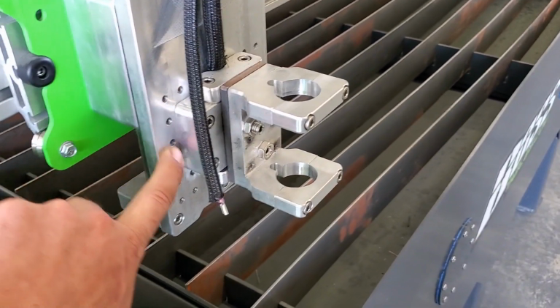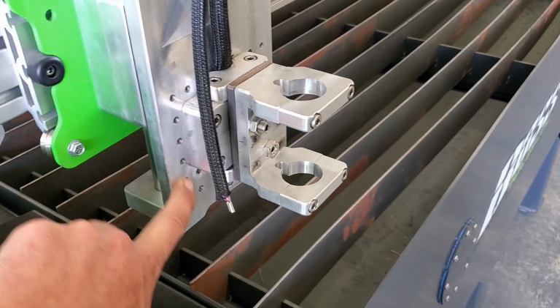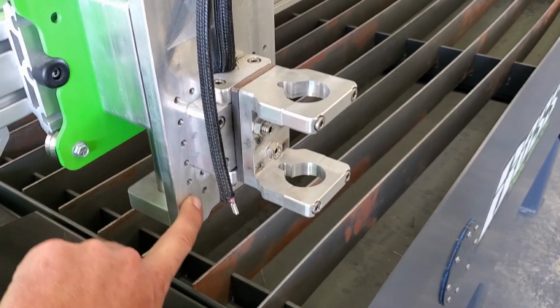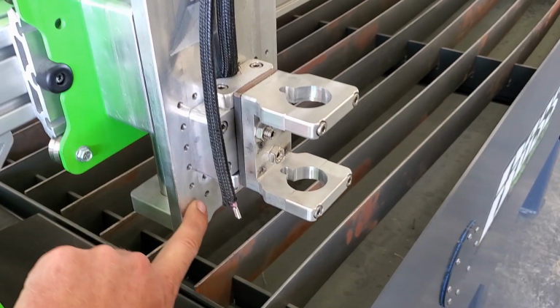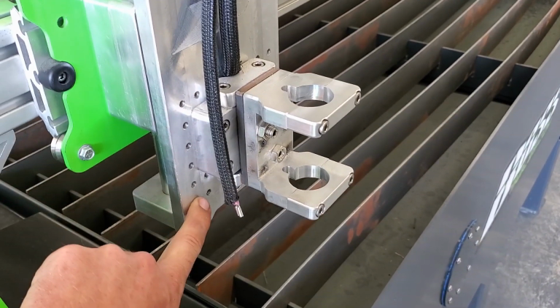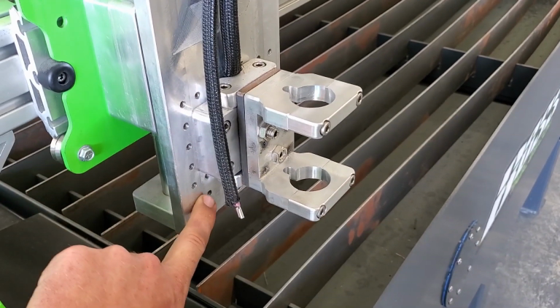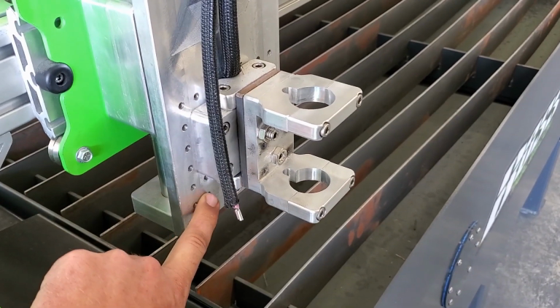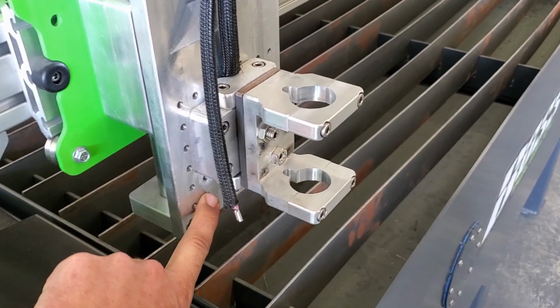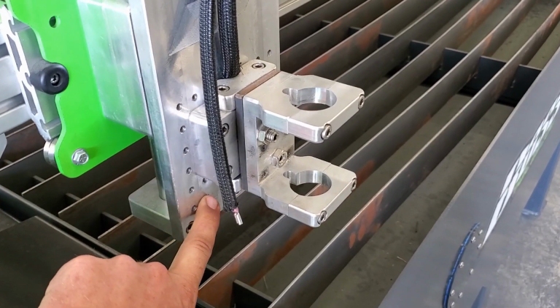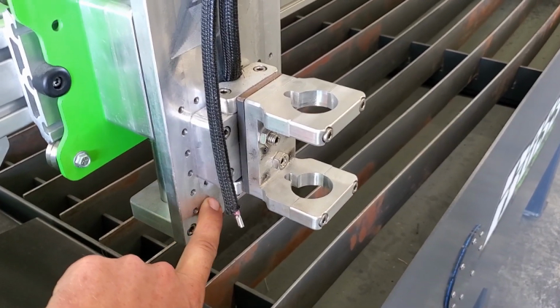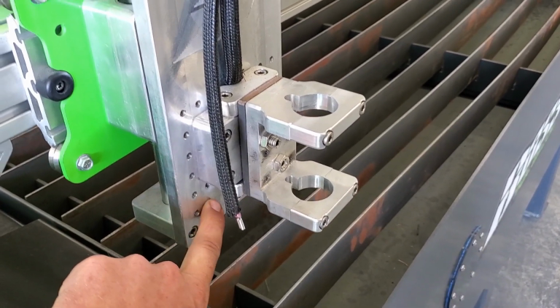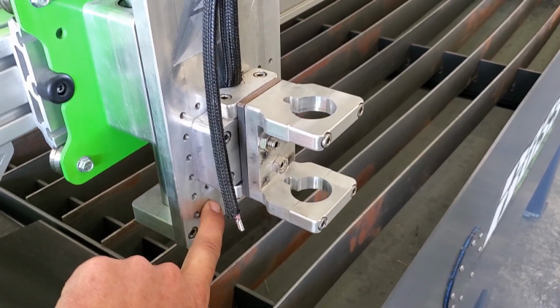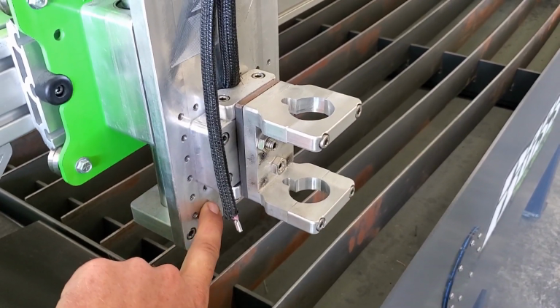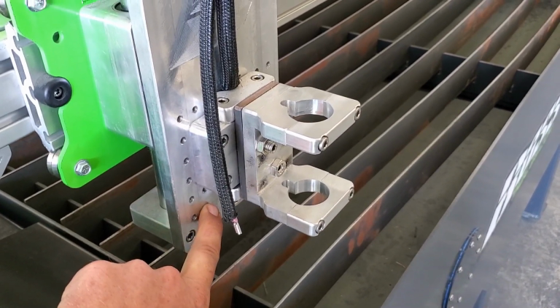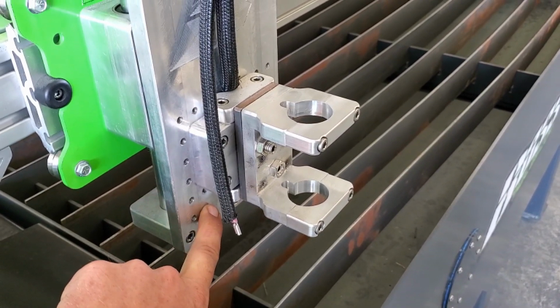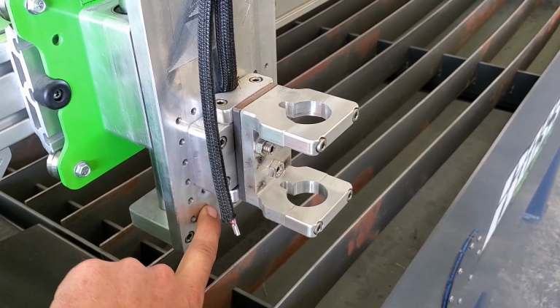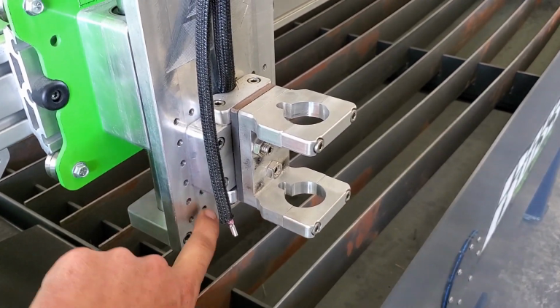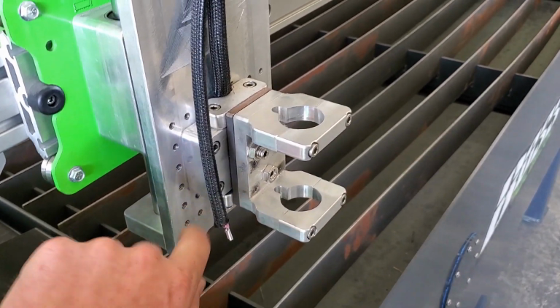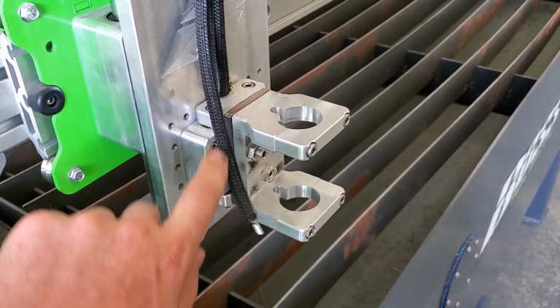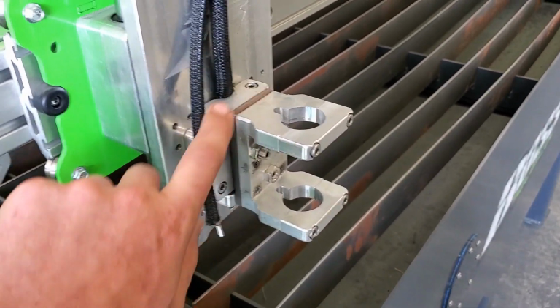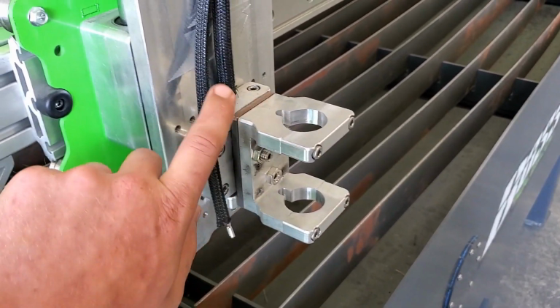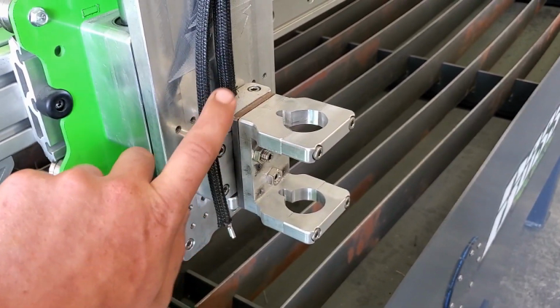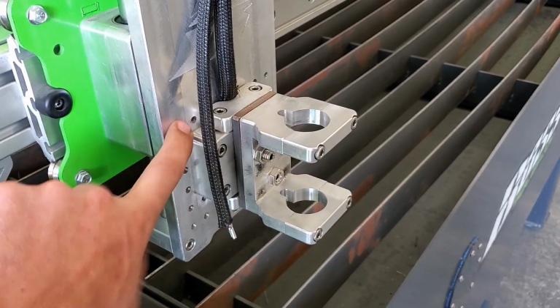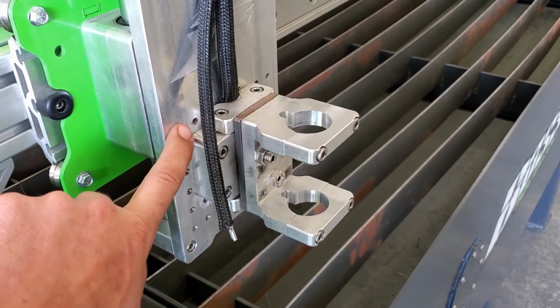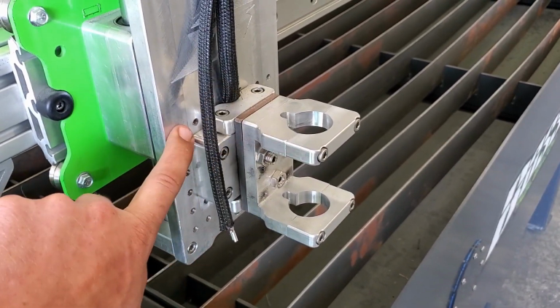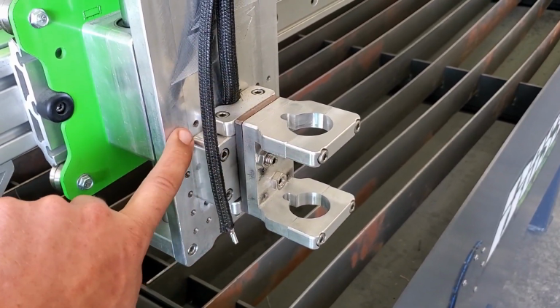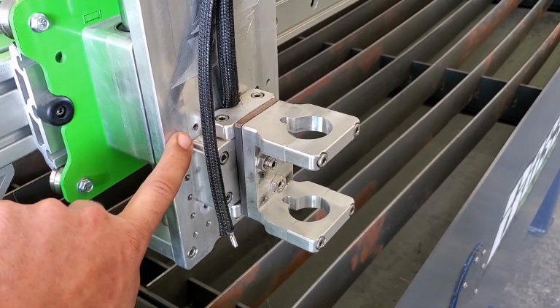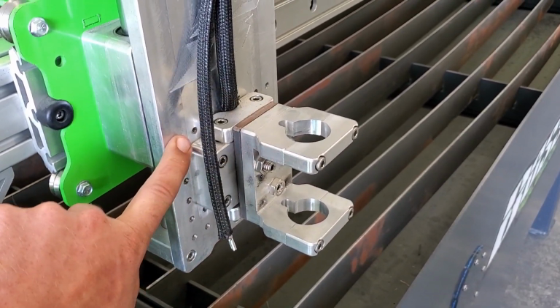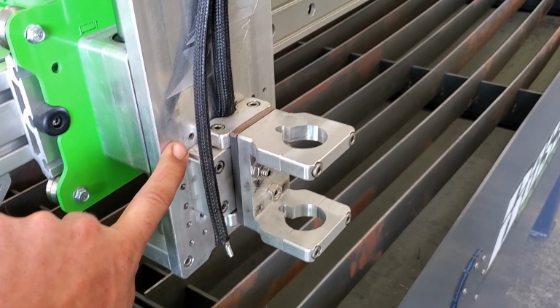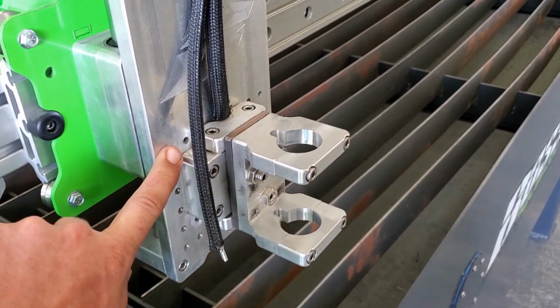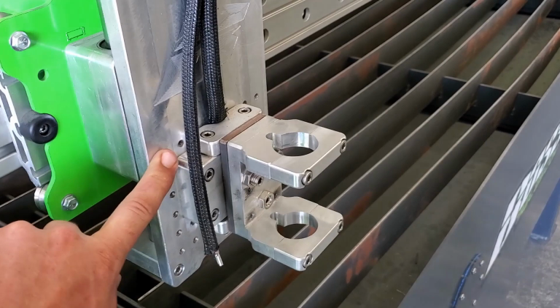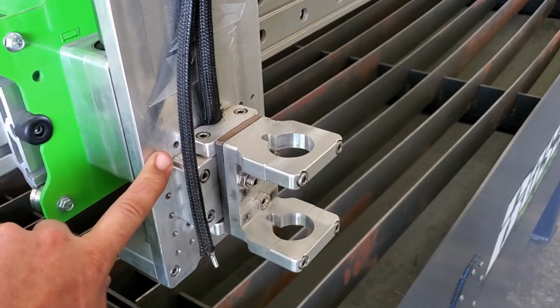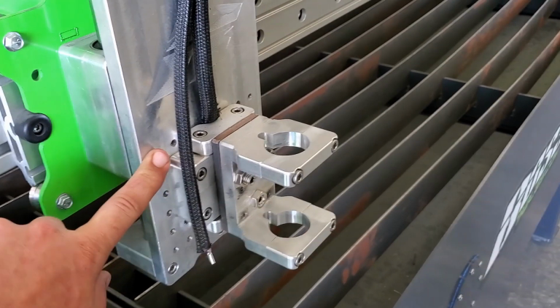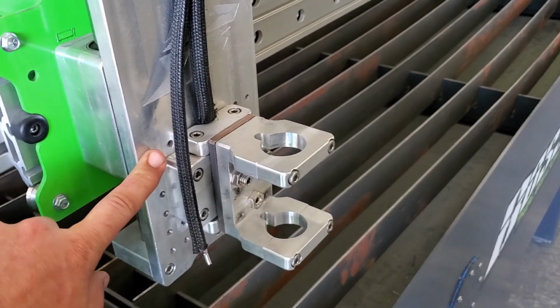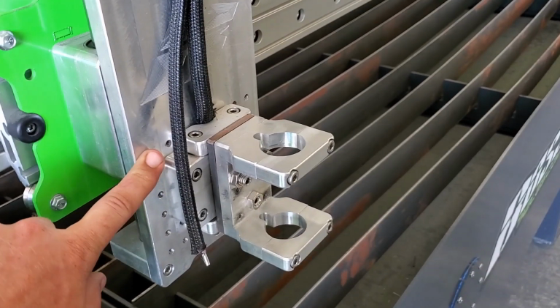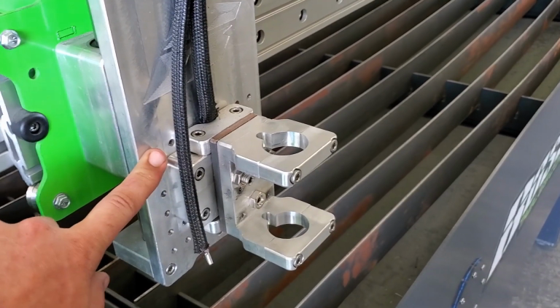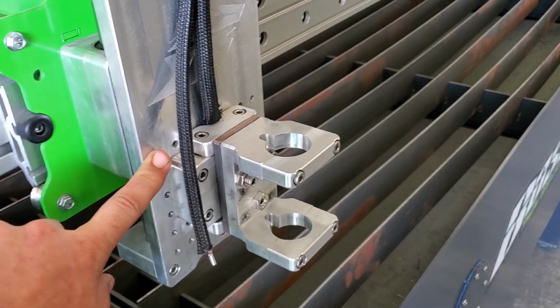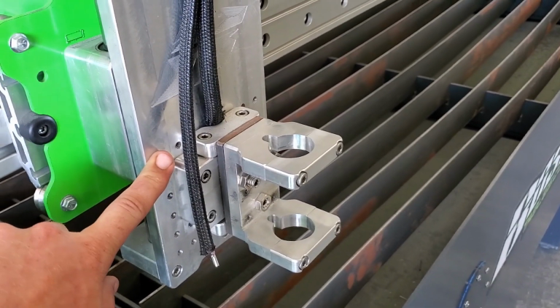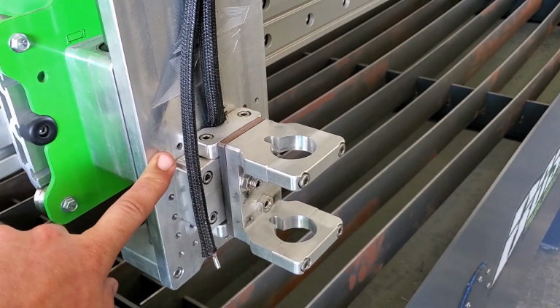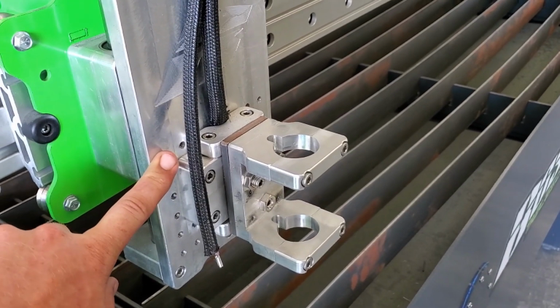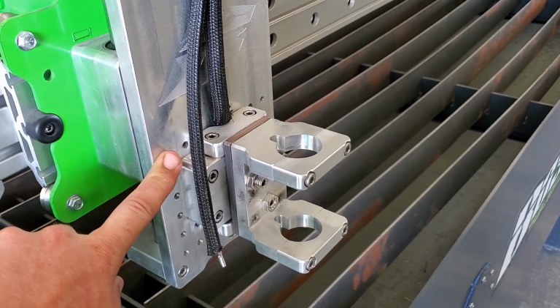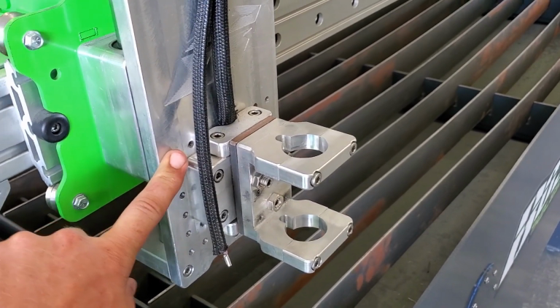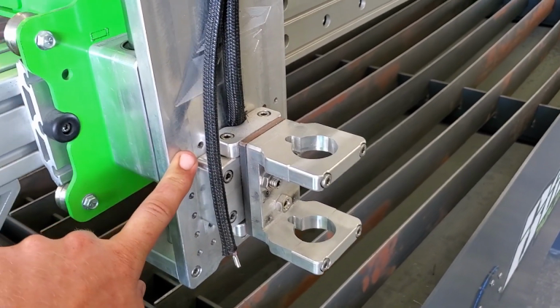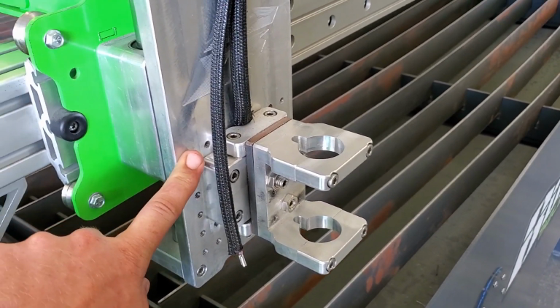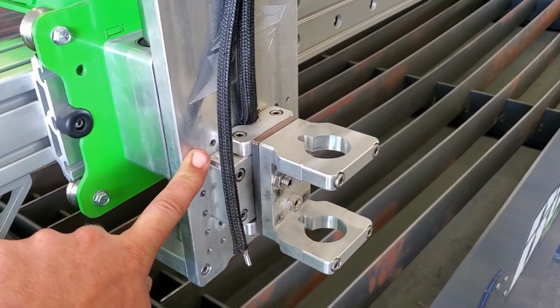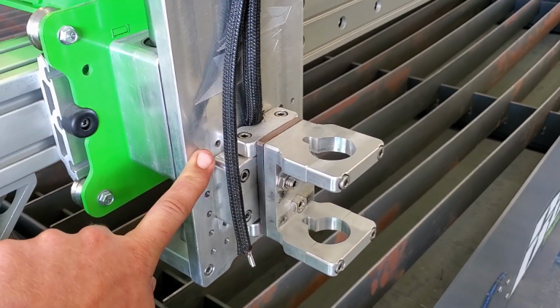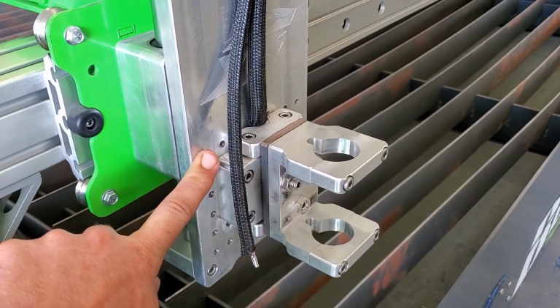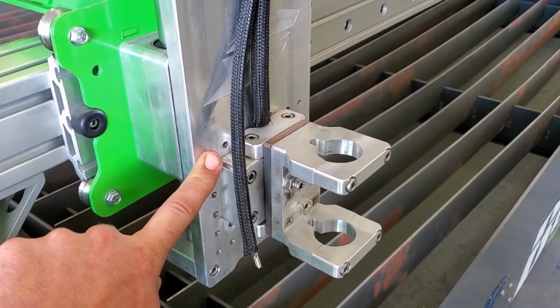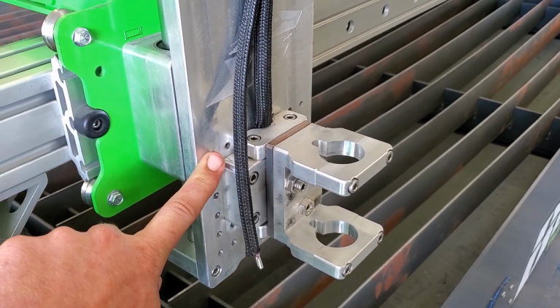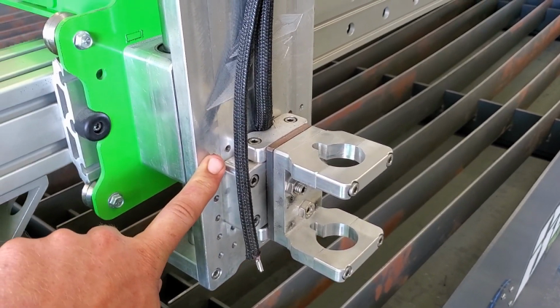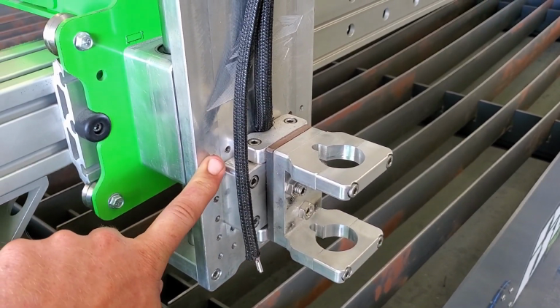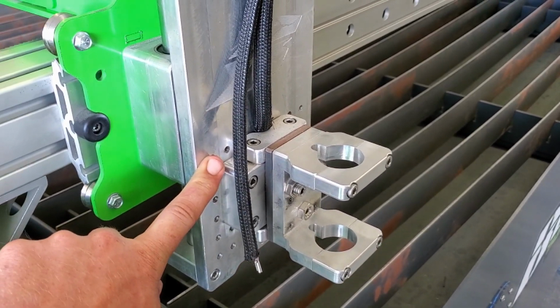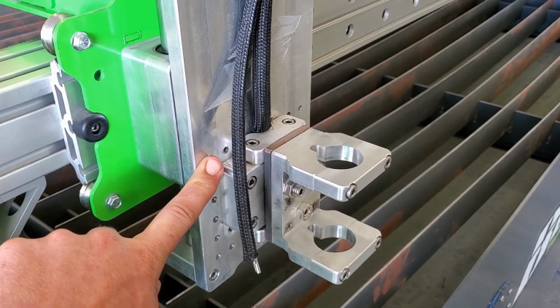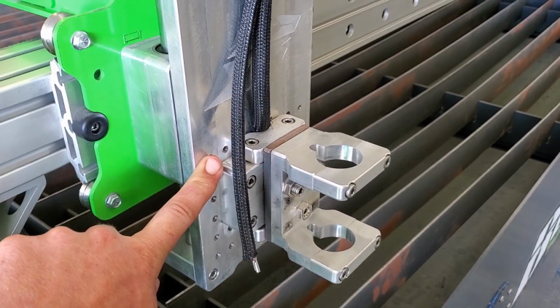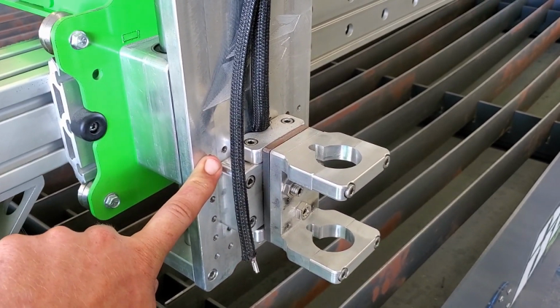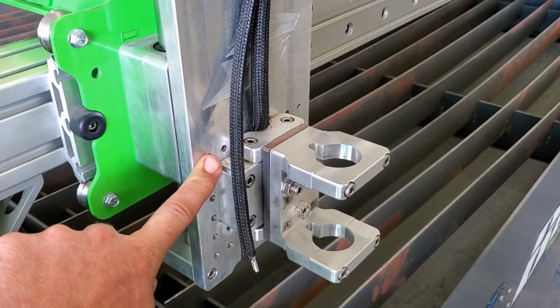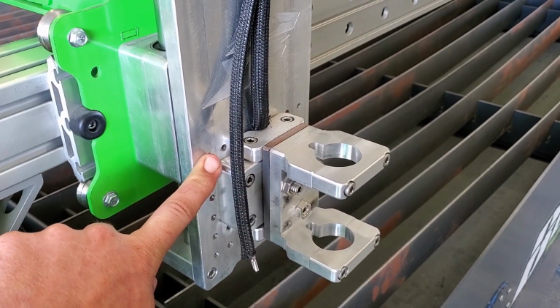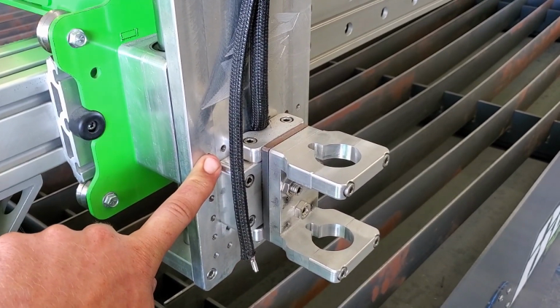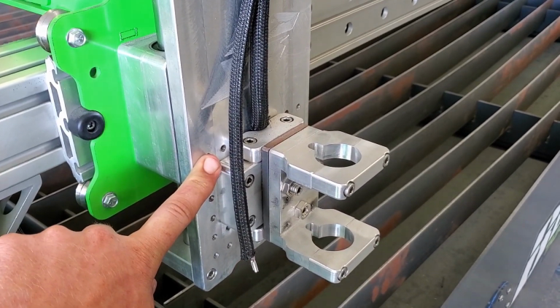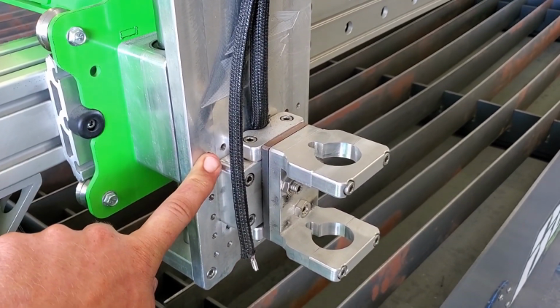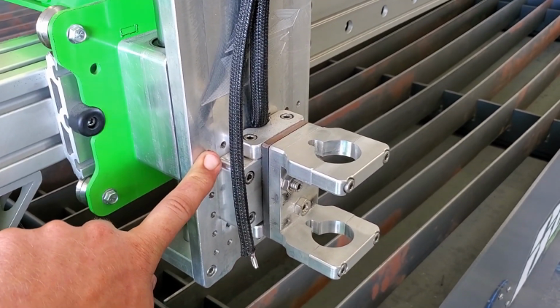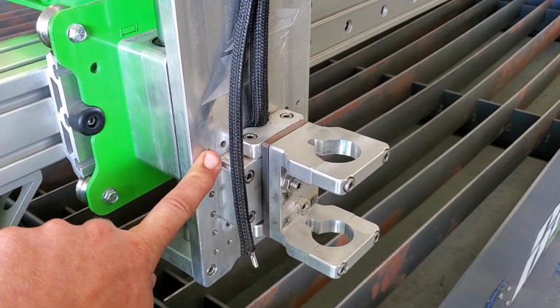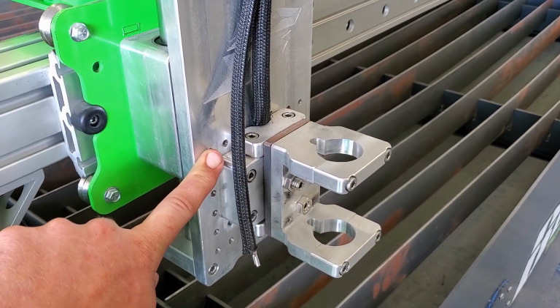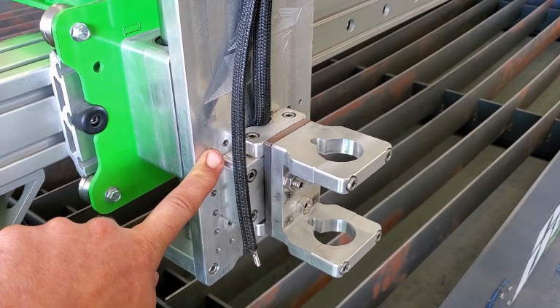Mounting holes provide ample space for scribes or anything else you want to put on the table.